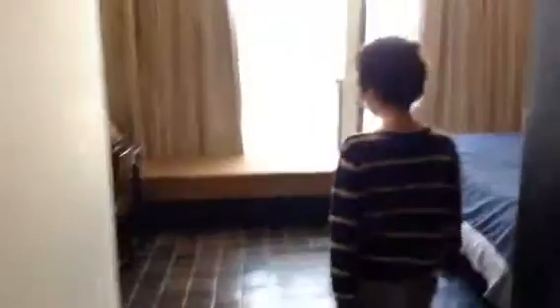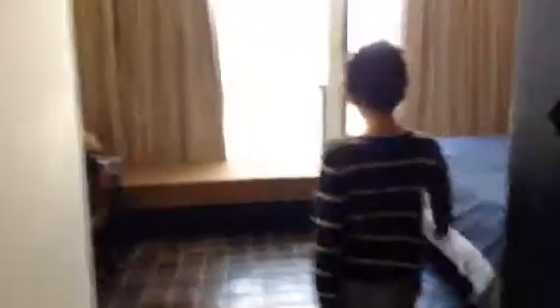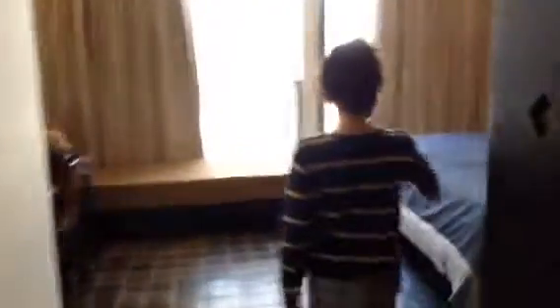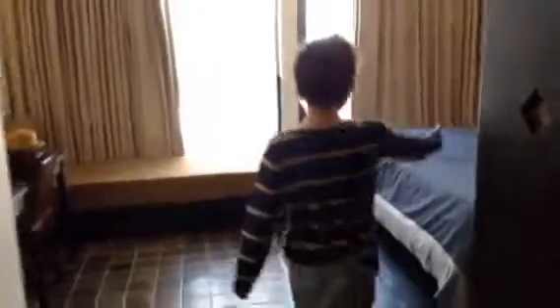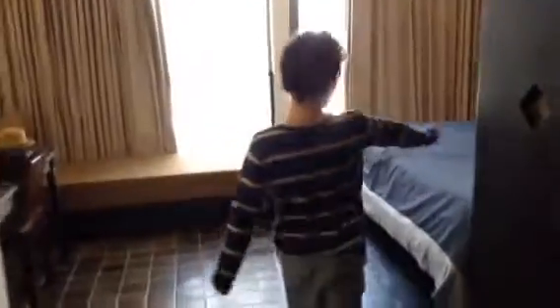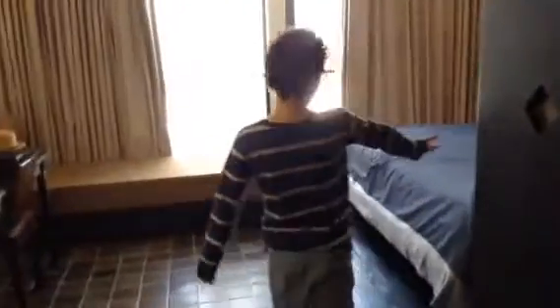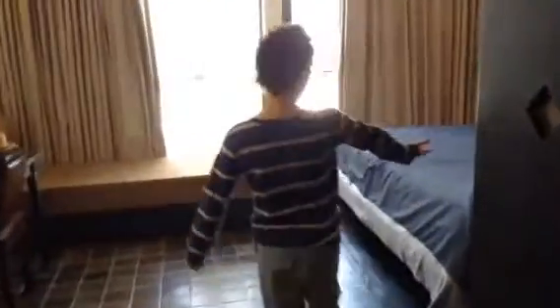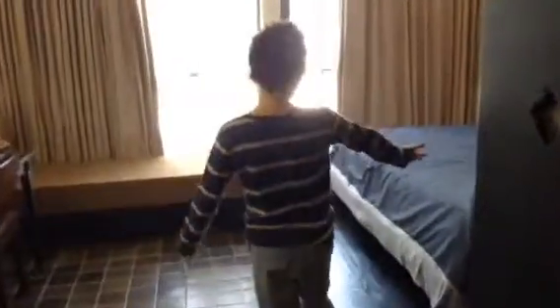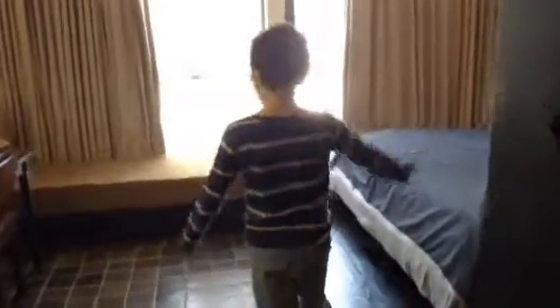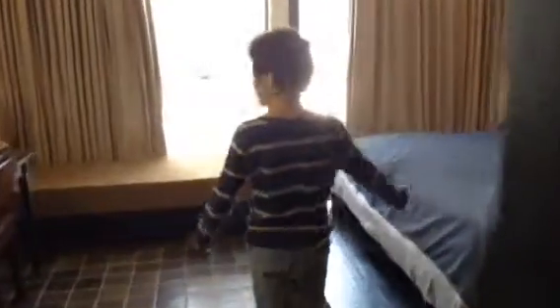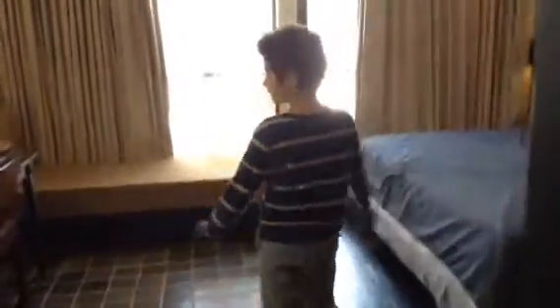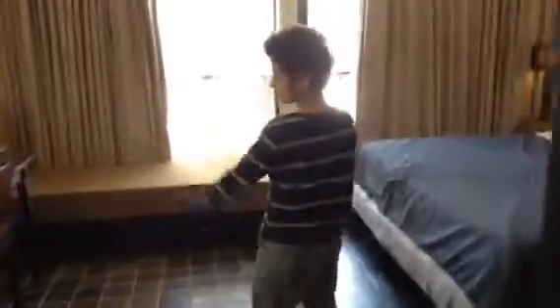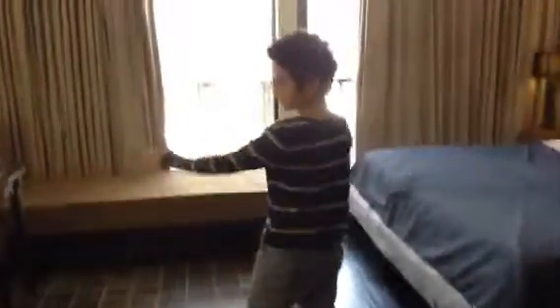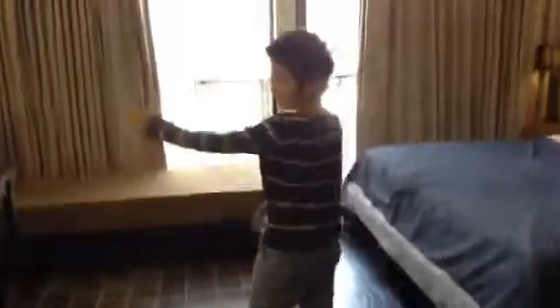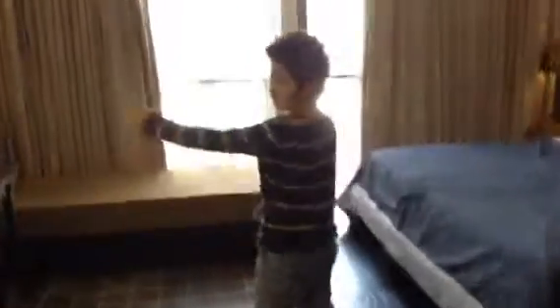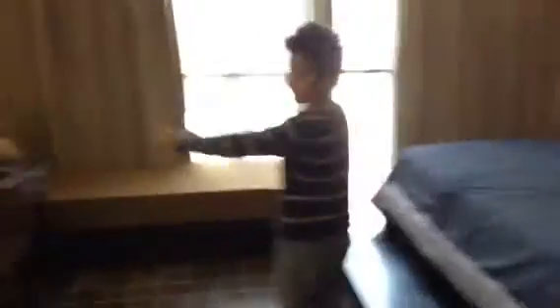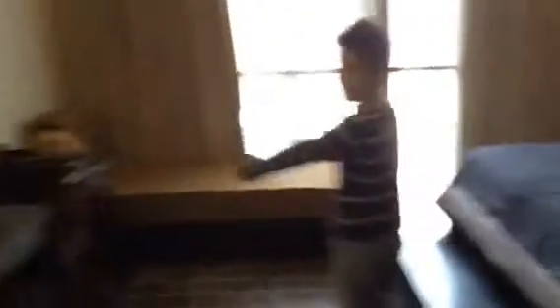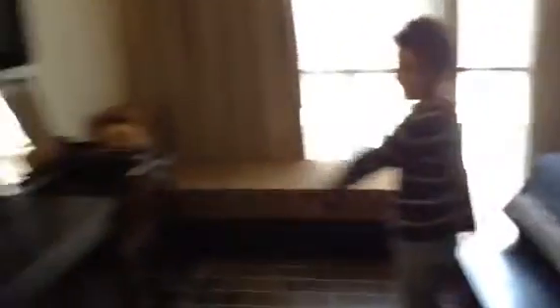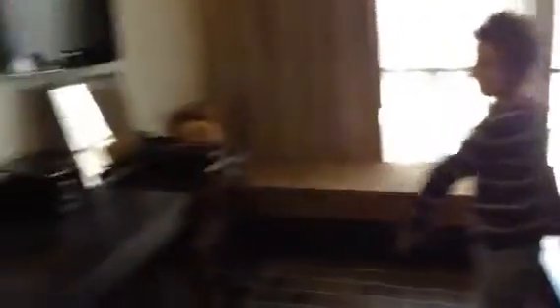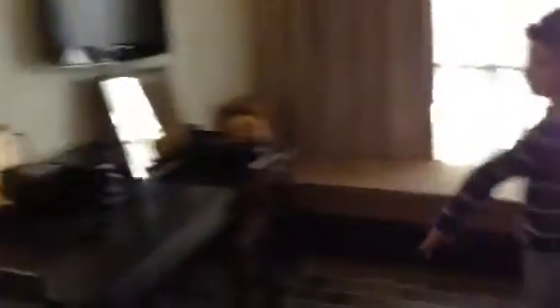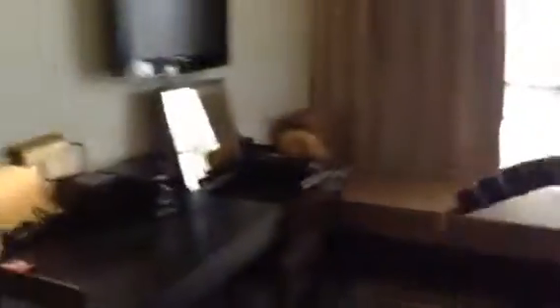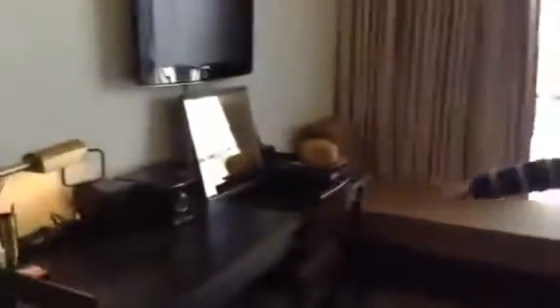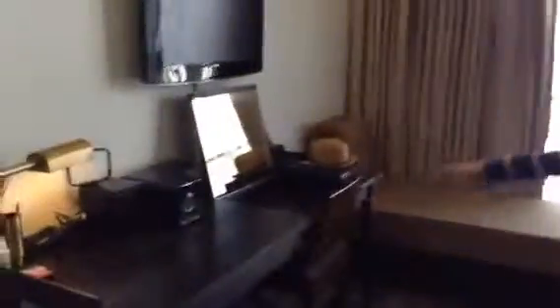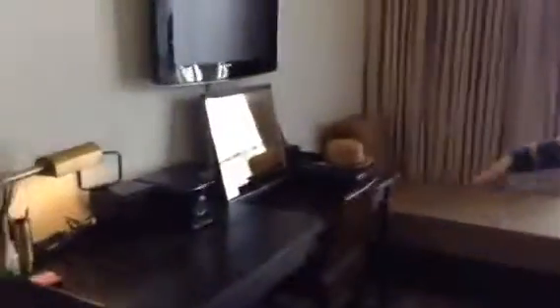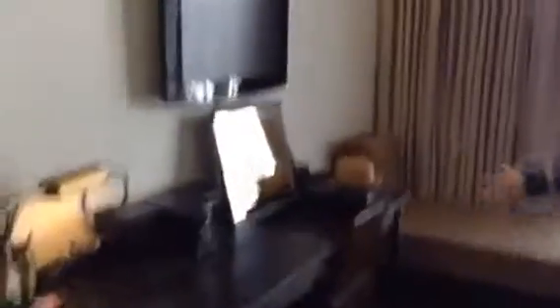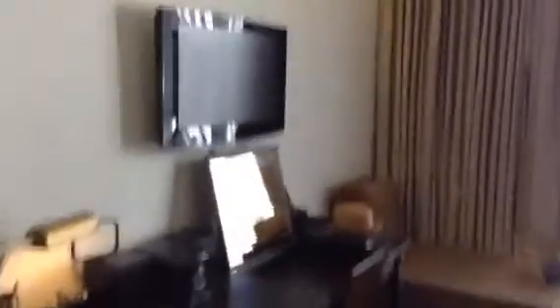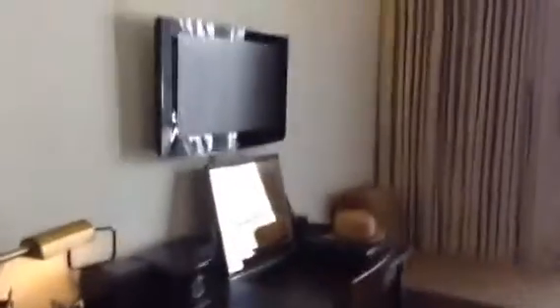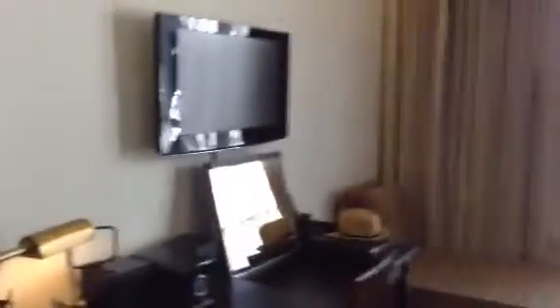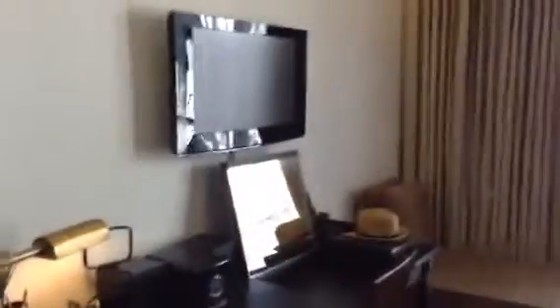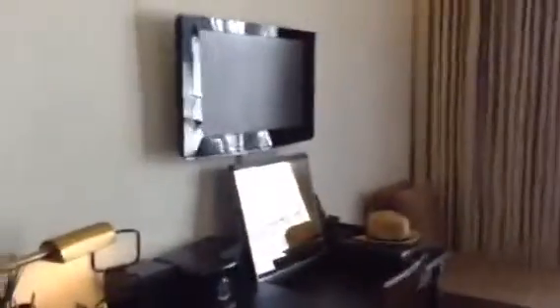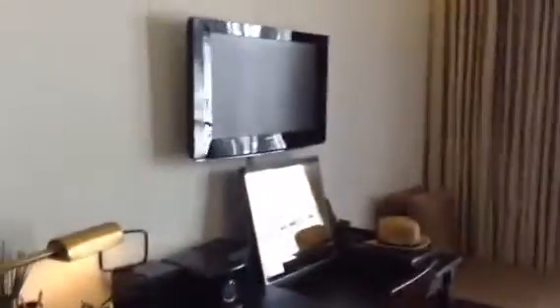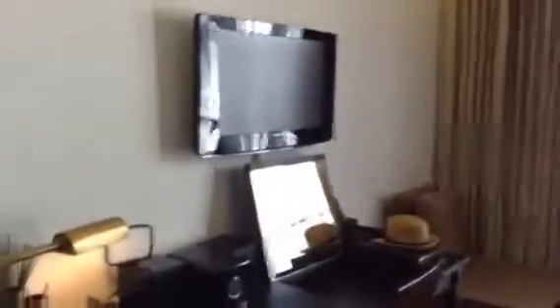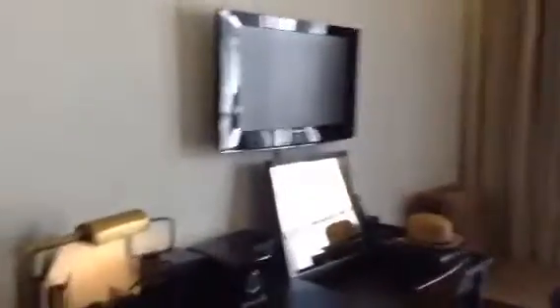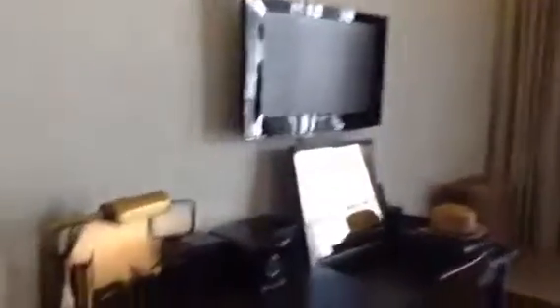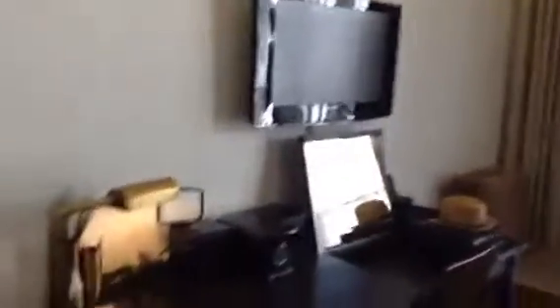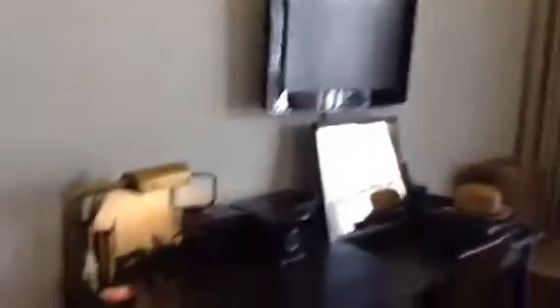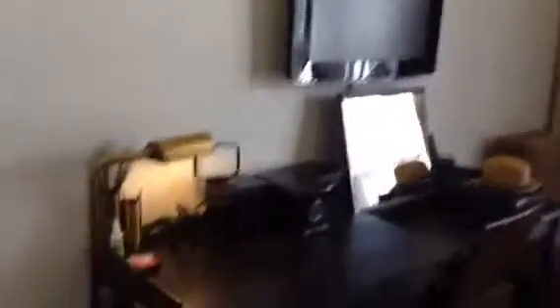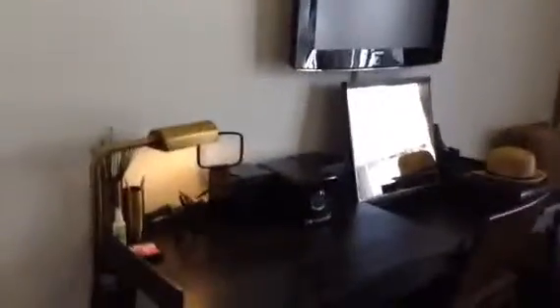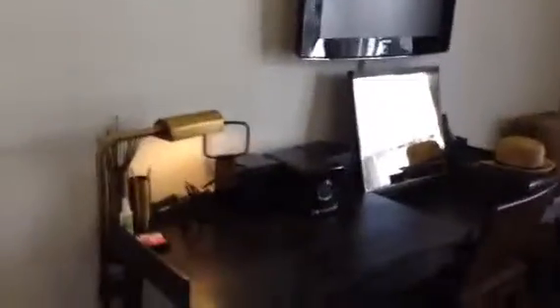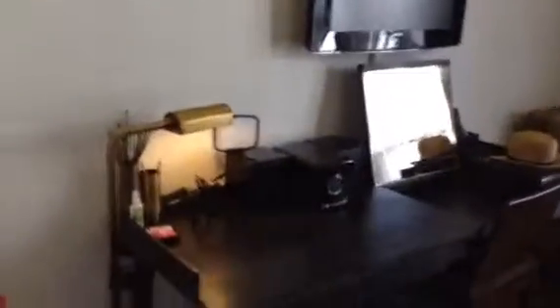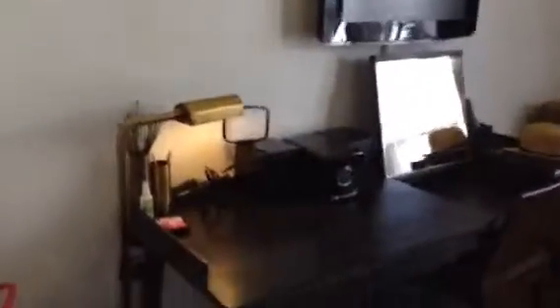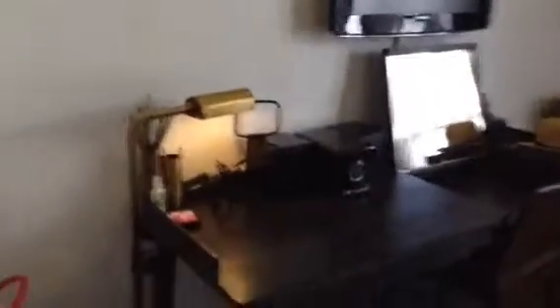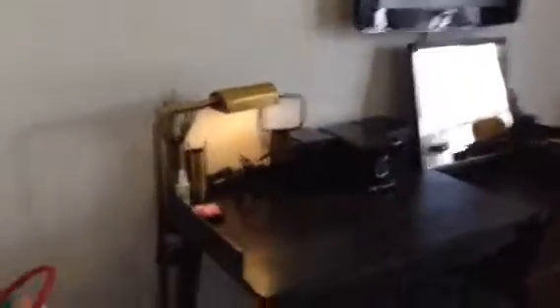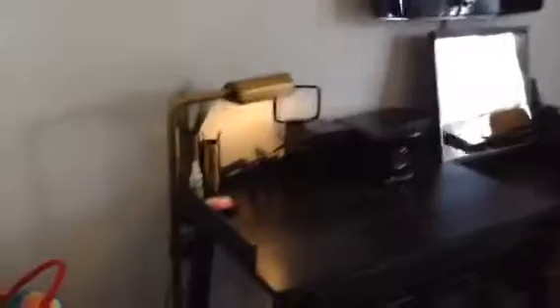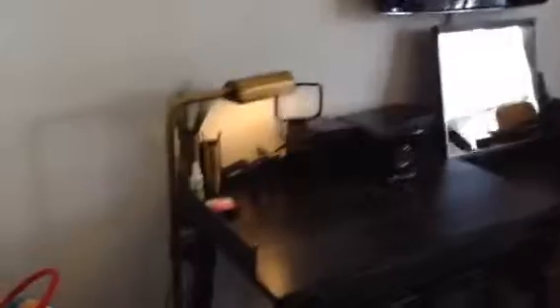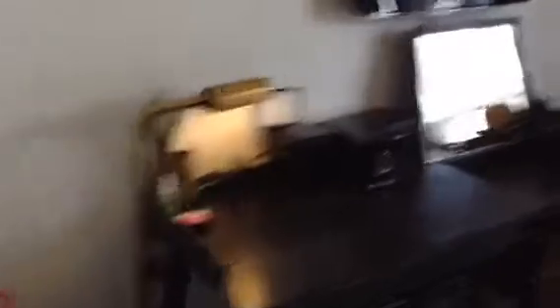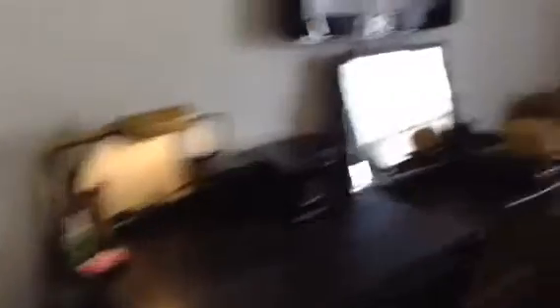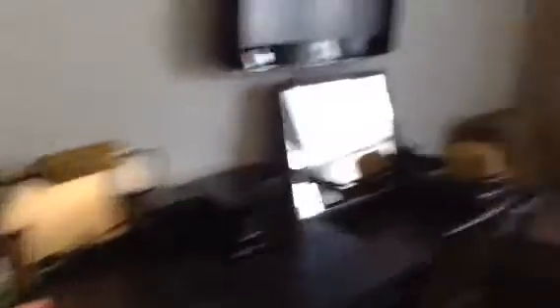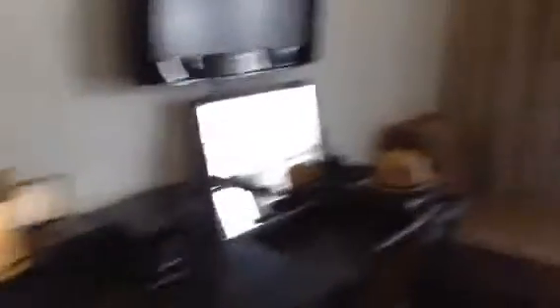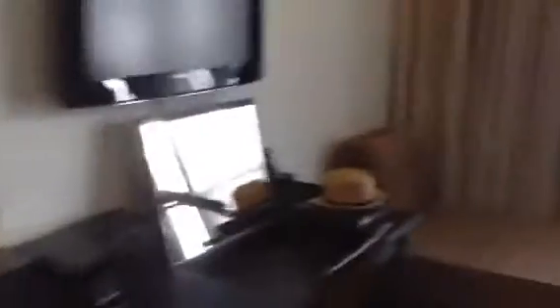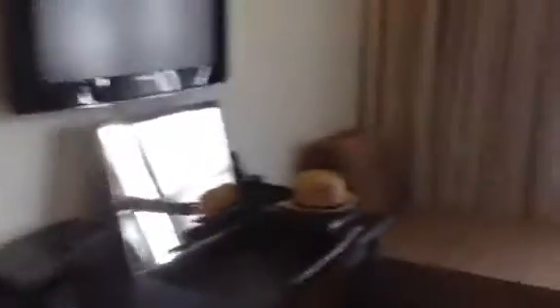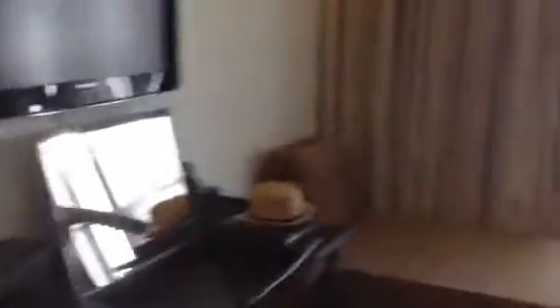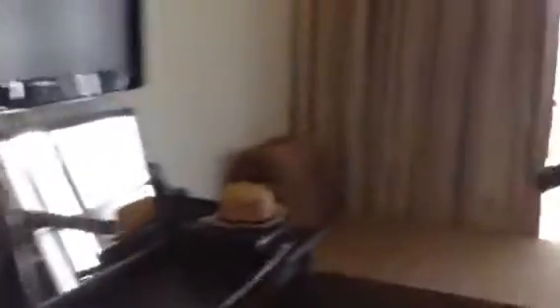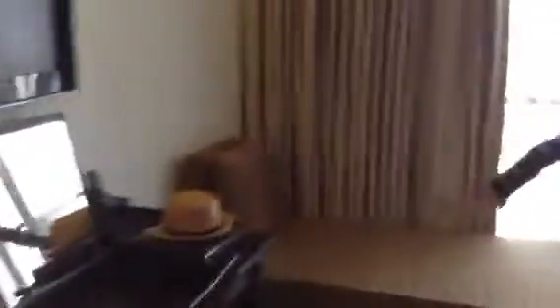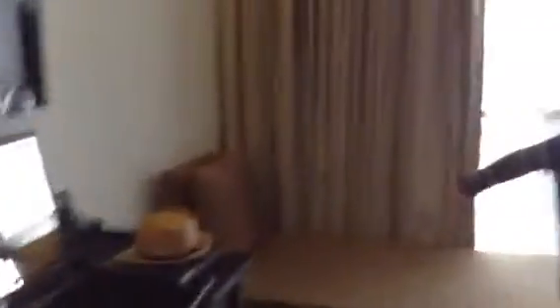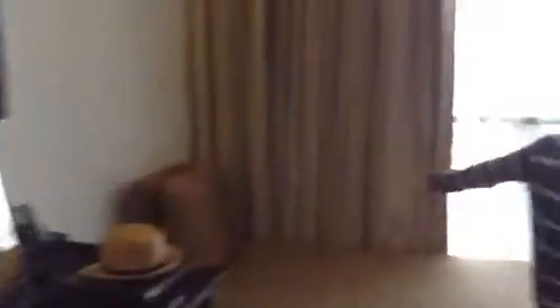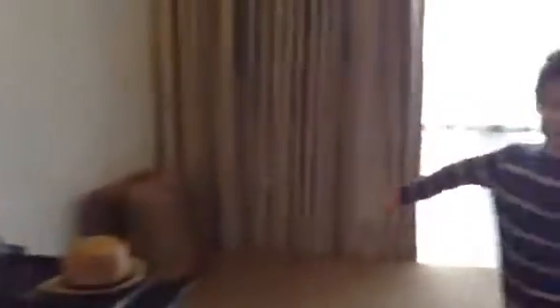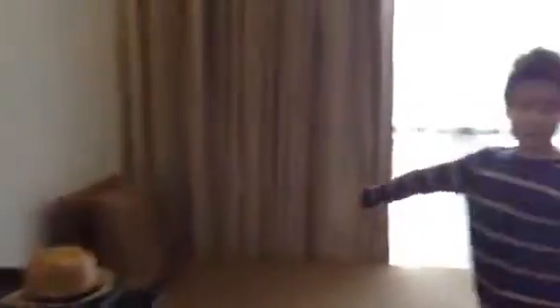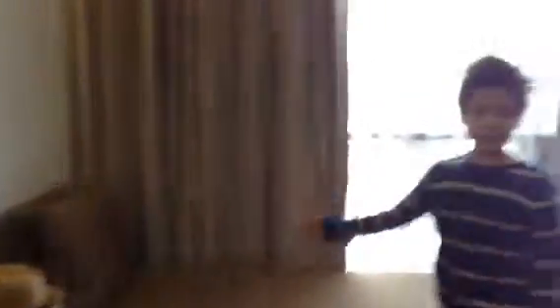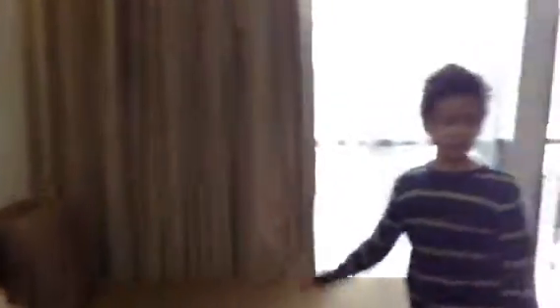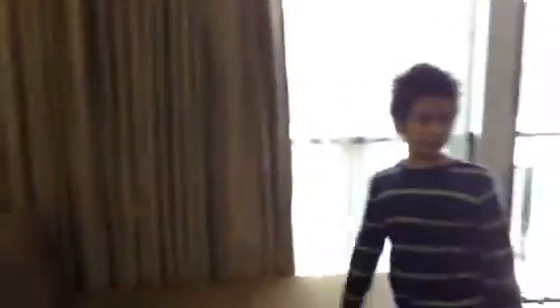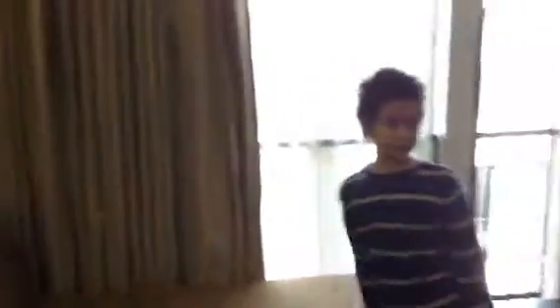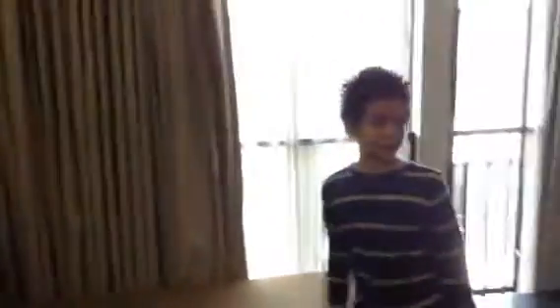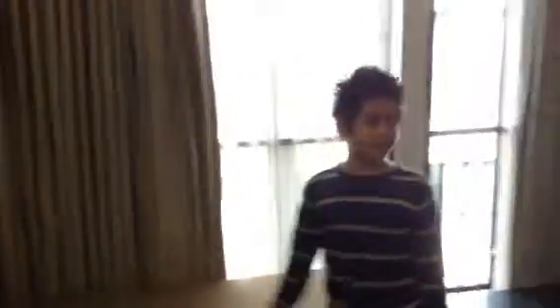We have the bed, the TV. Here we have a counter. And here we have another little, like, day bed or something.